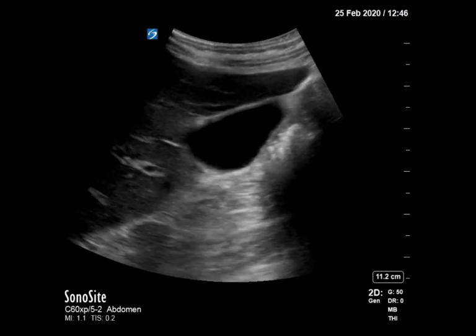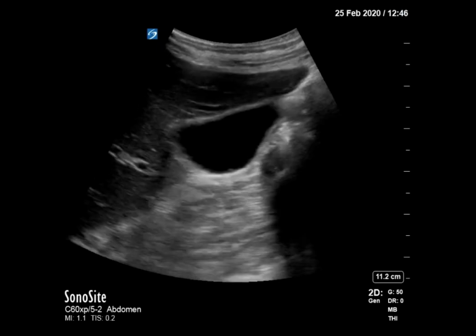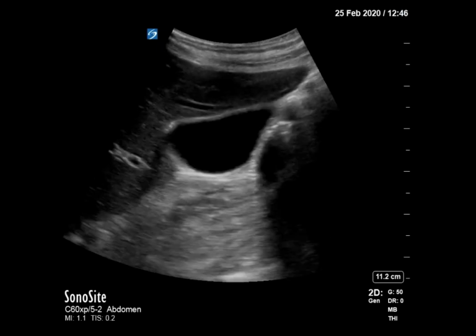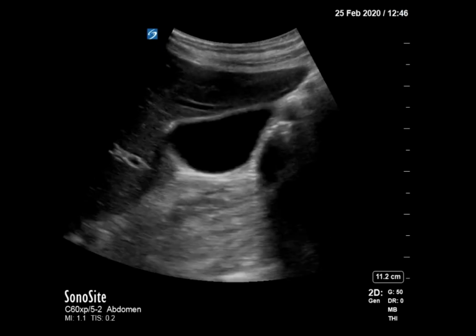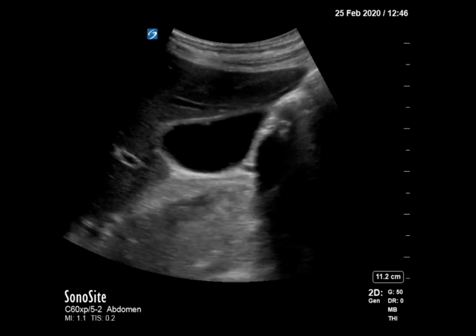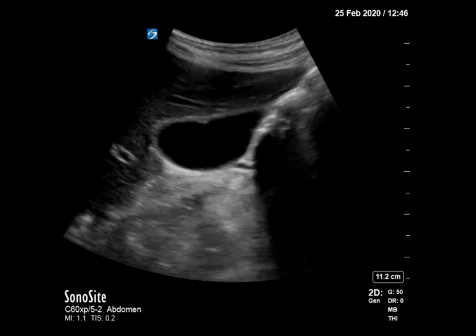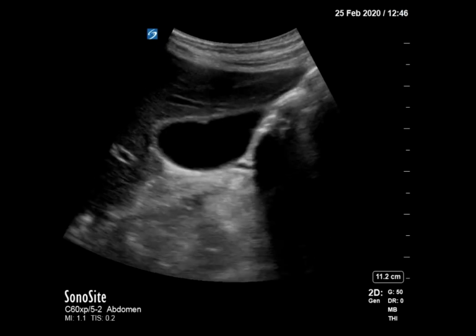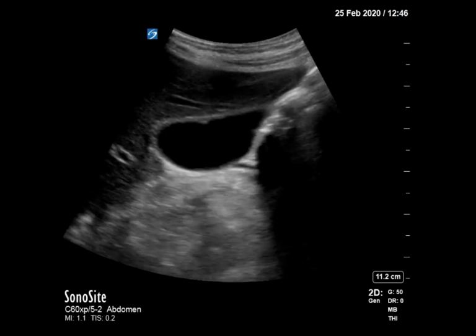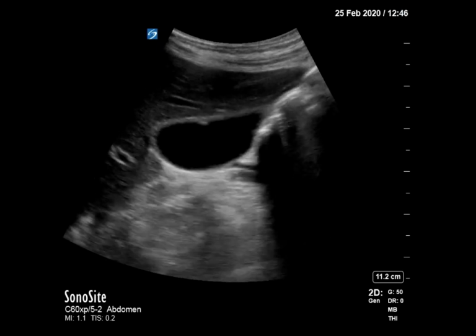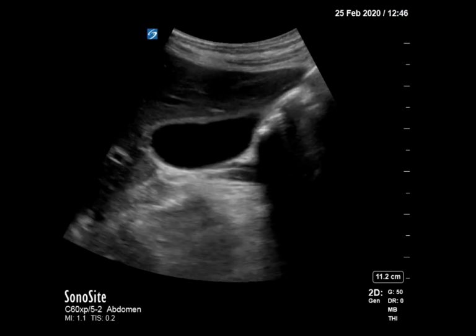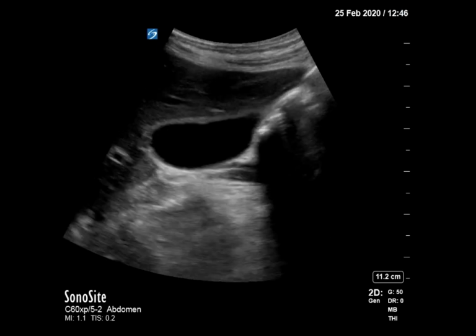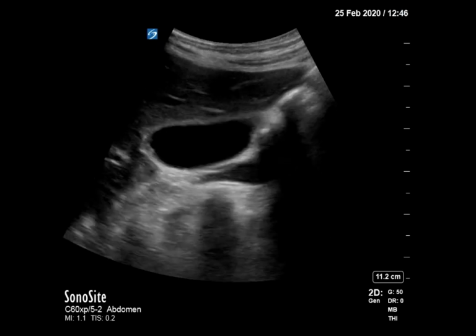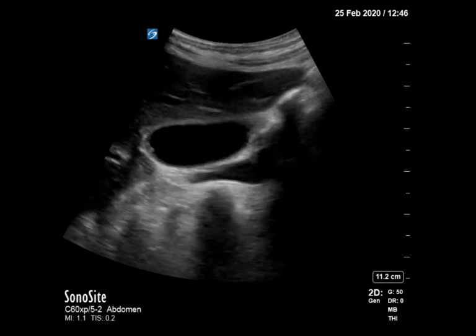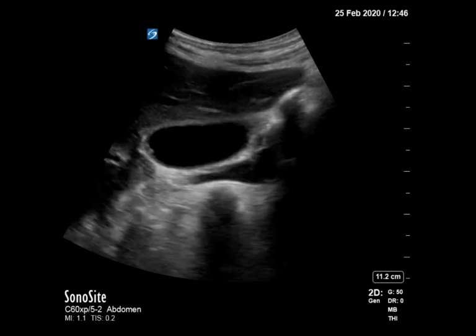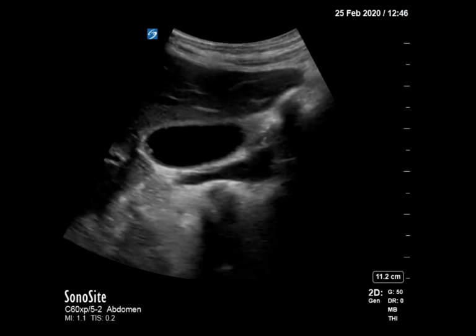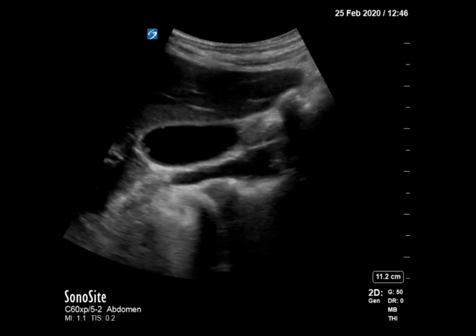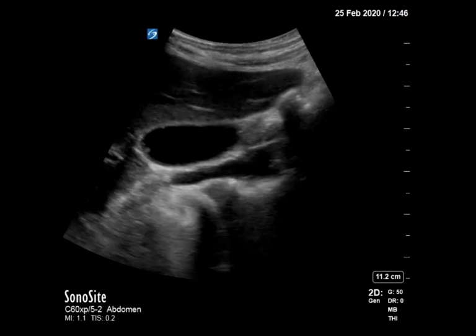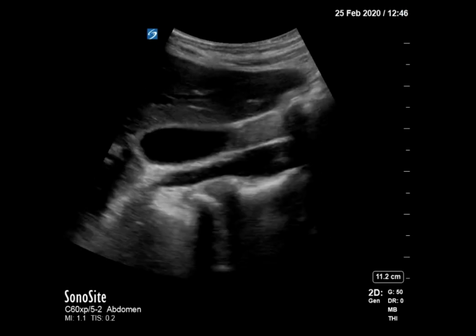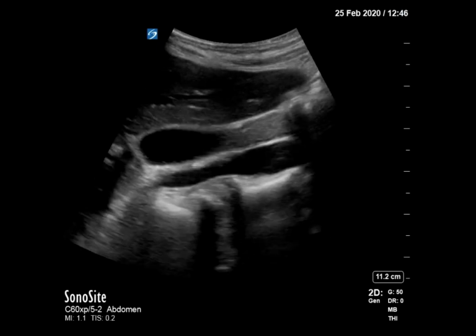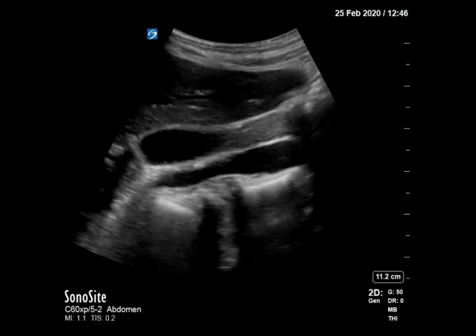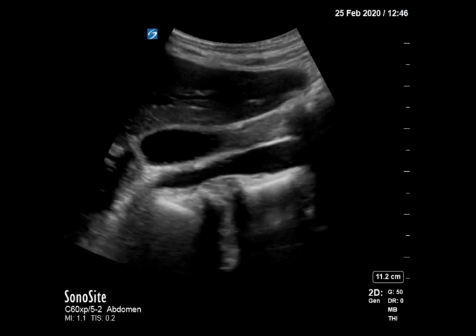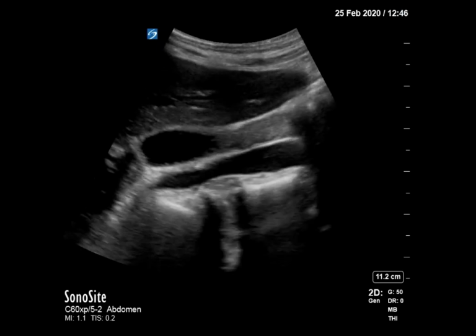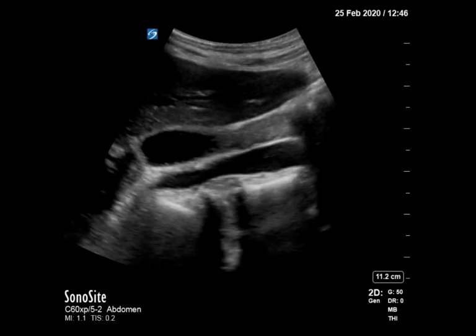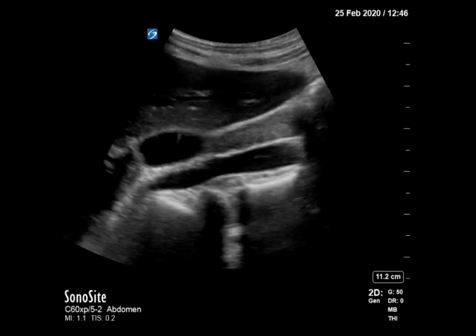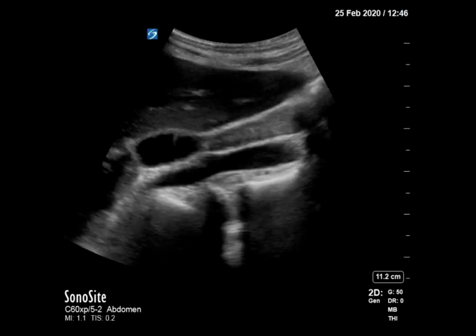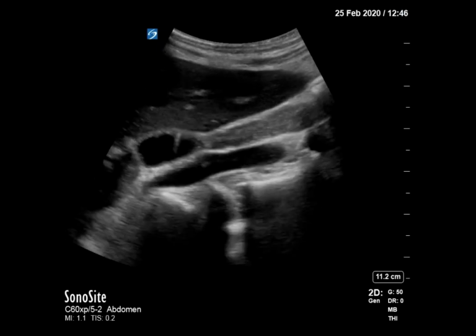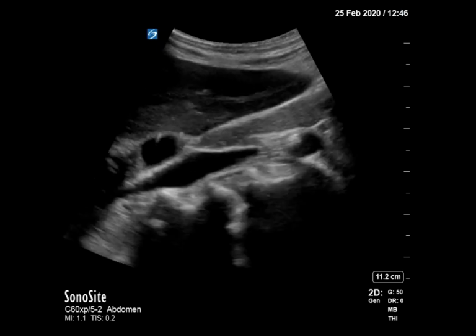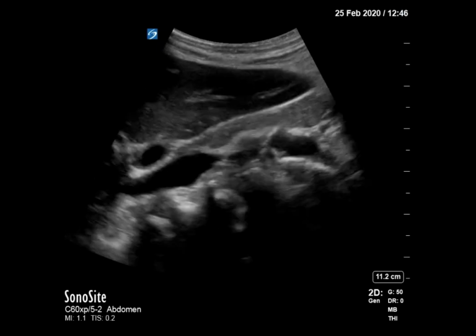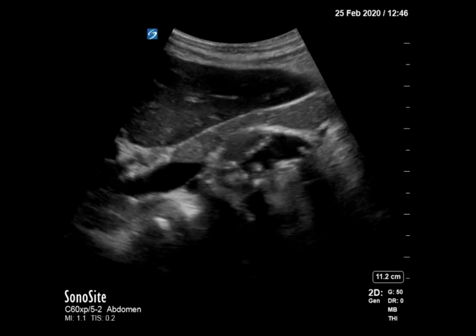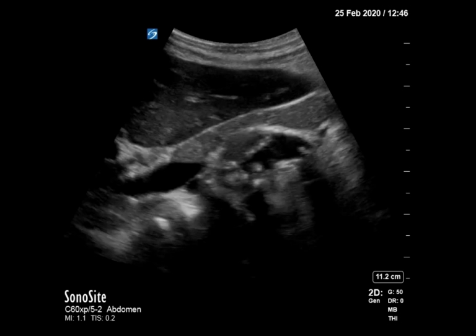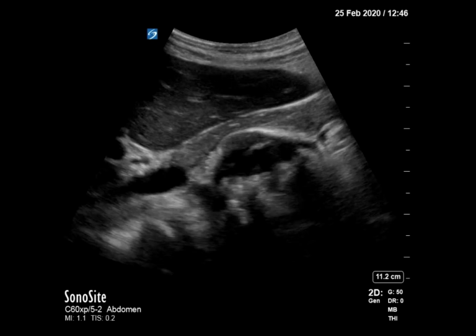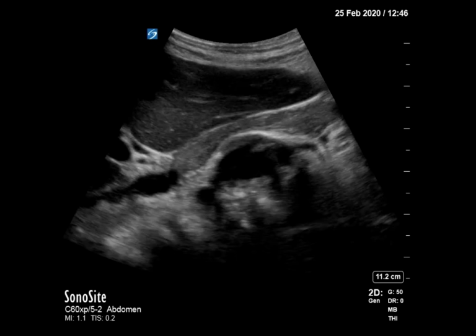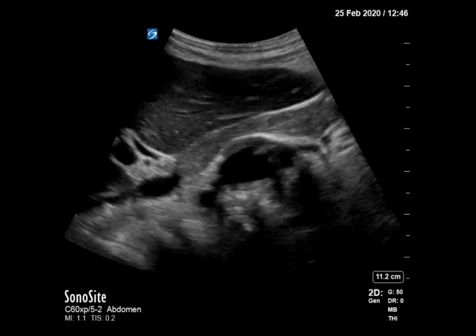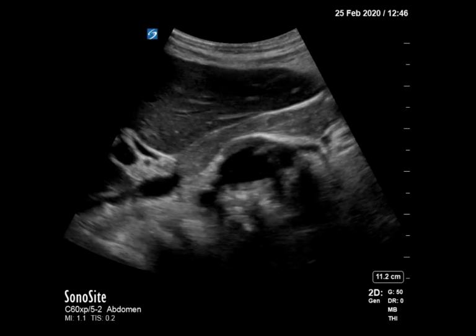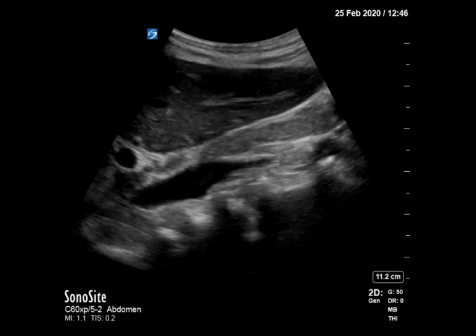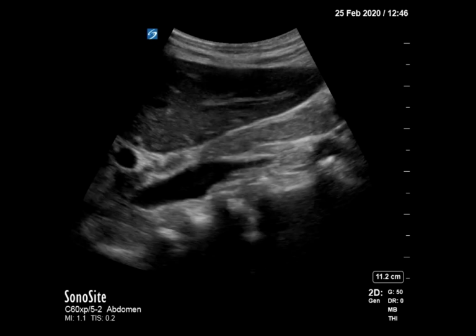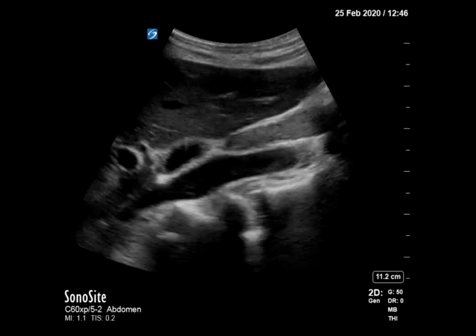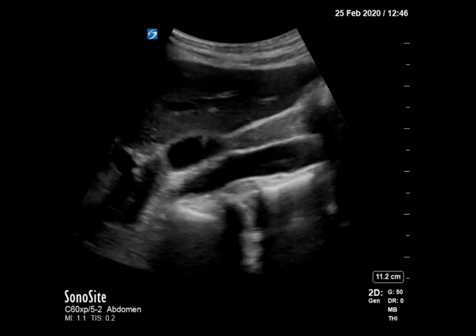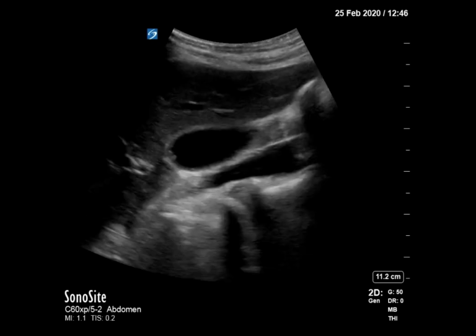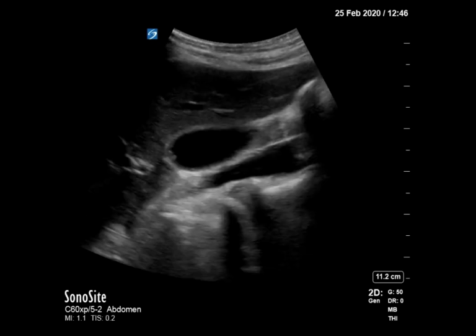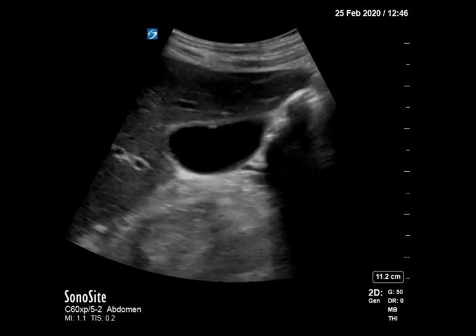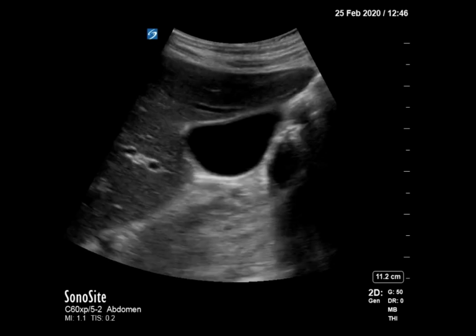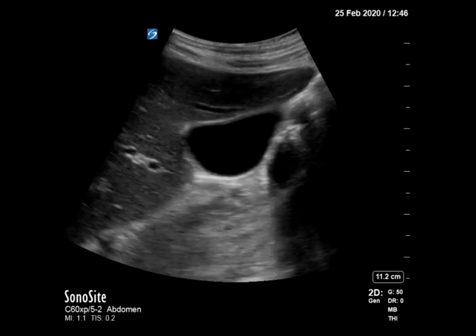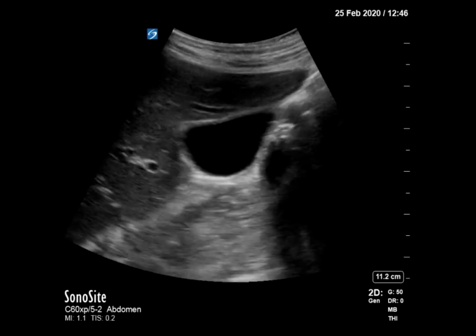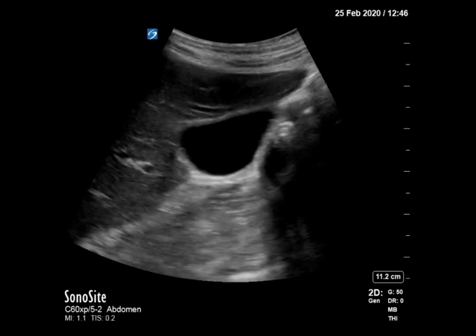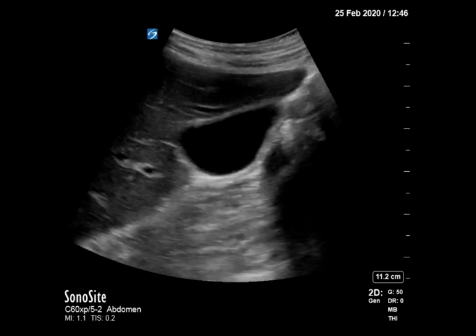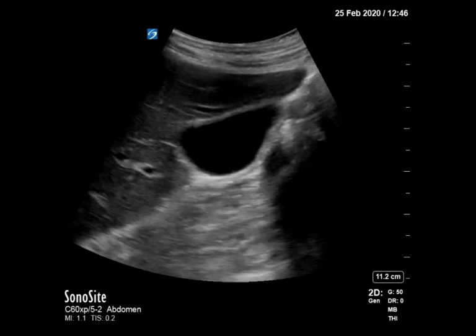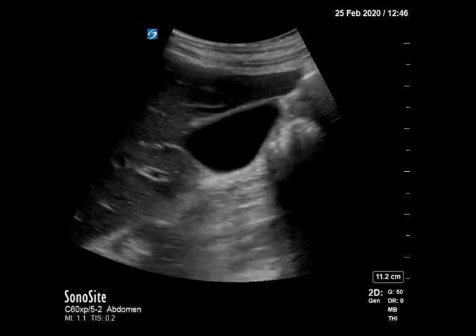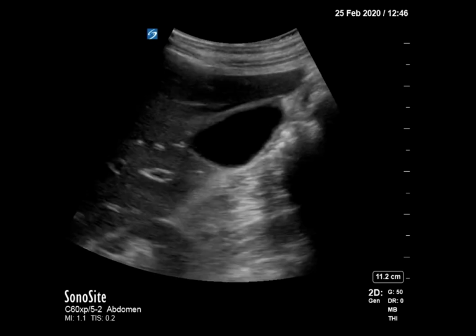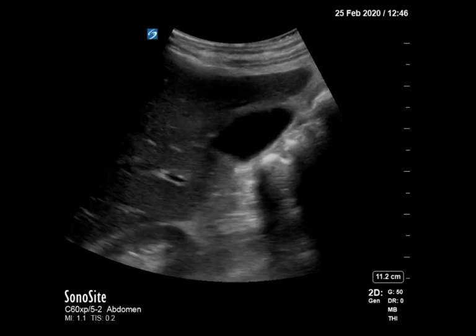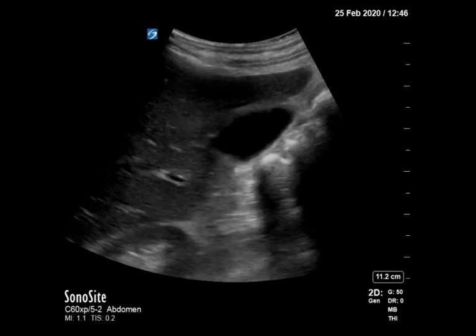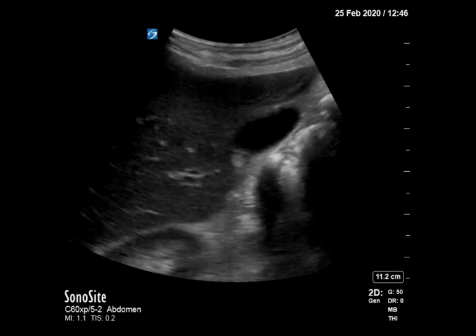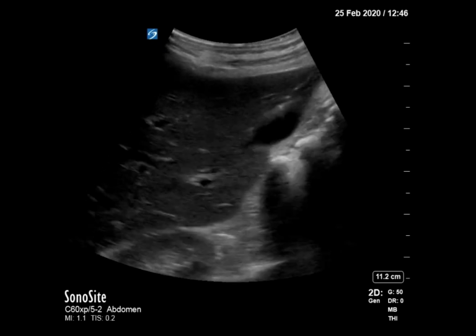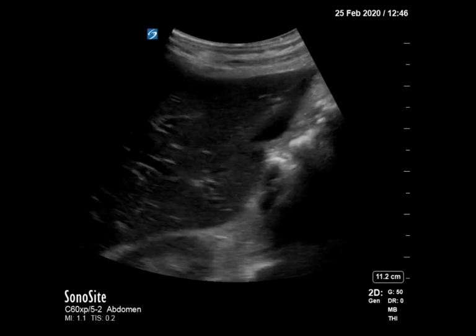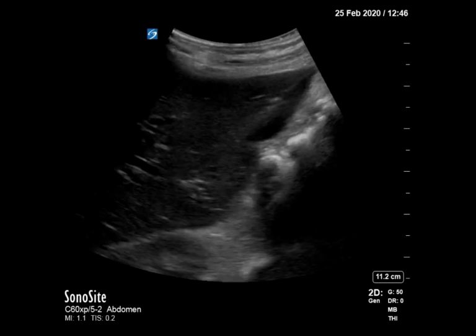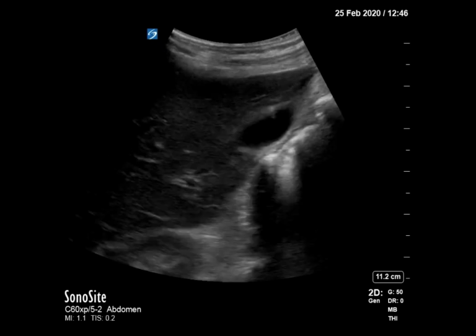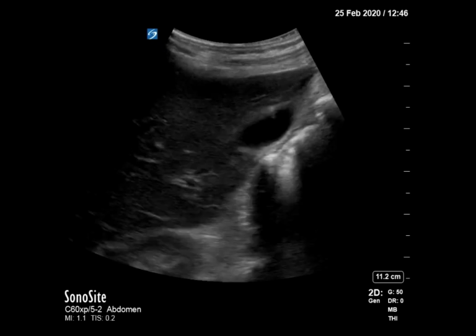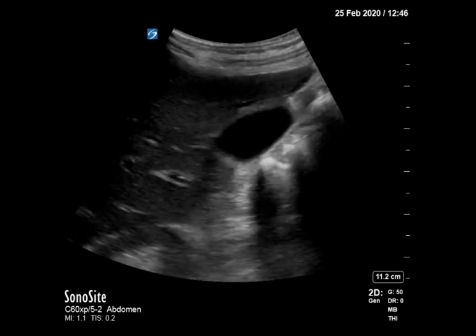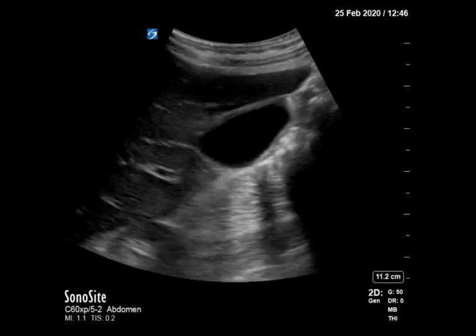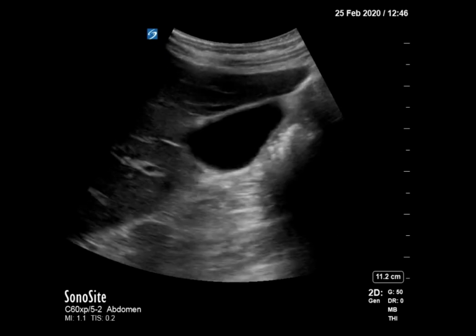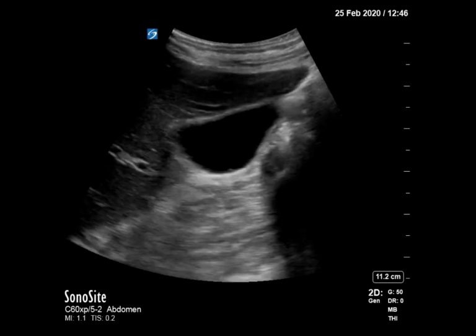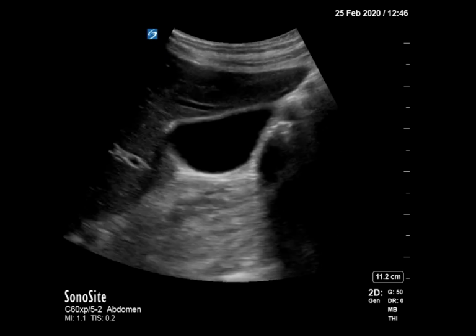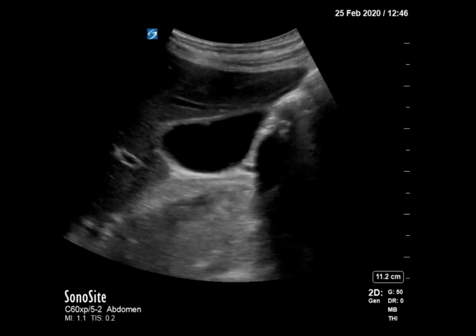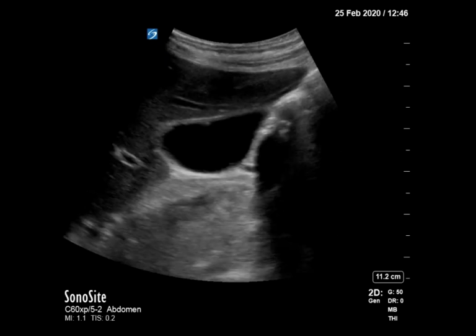So no gallstones, but this patient has something called gallbladder adenomyomatosis. These are some really great images.